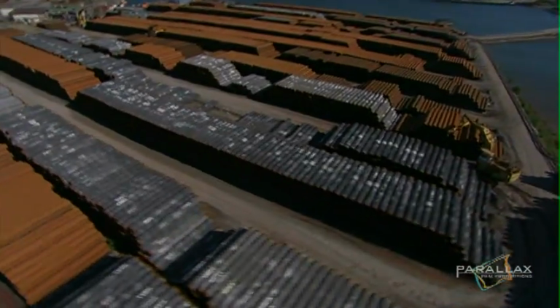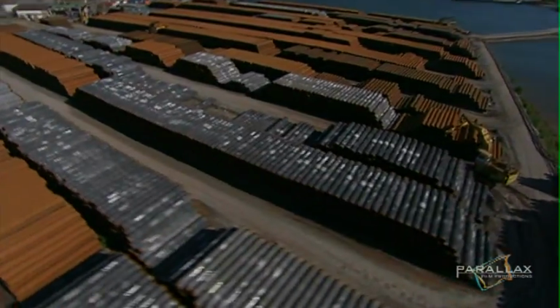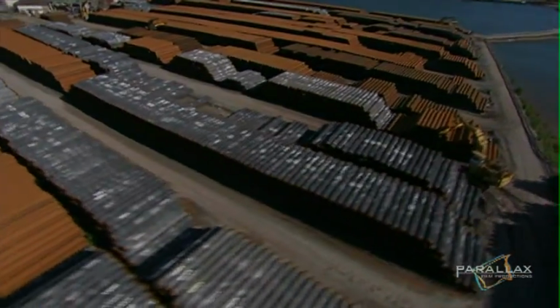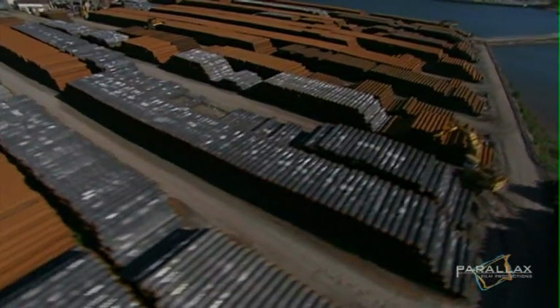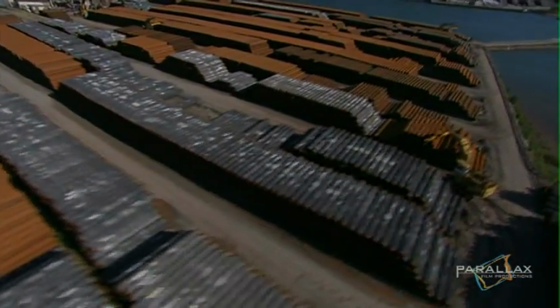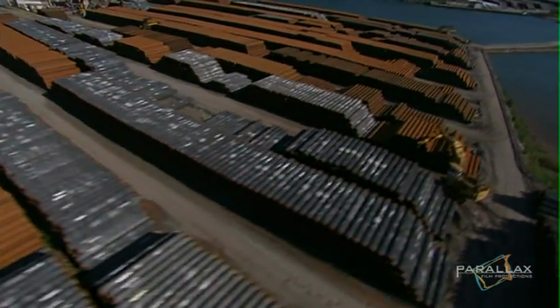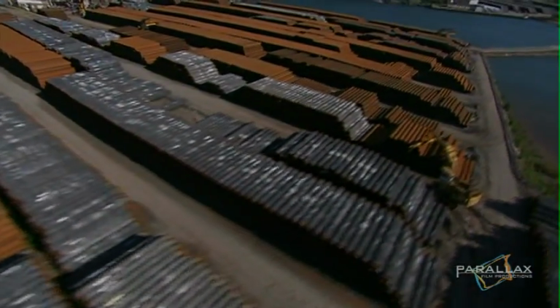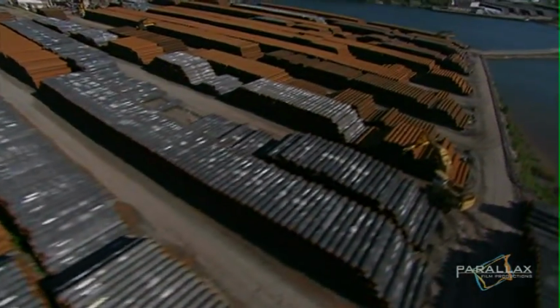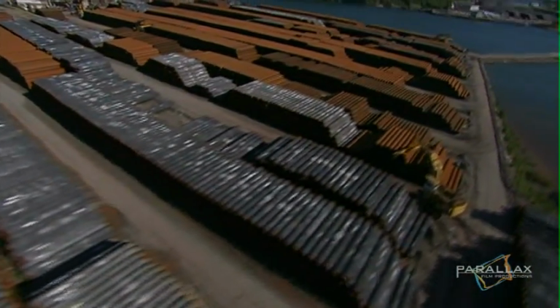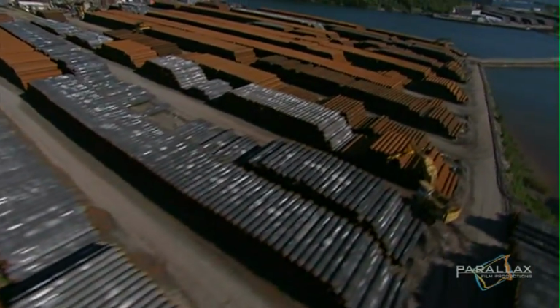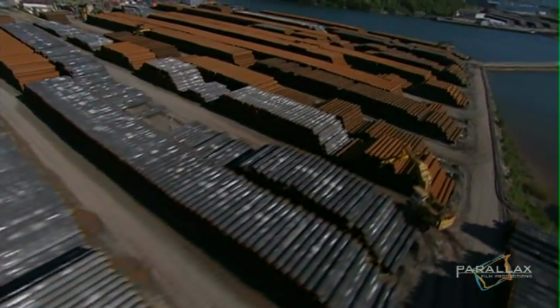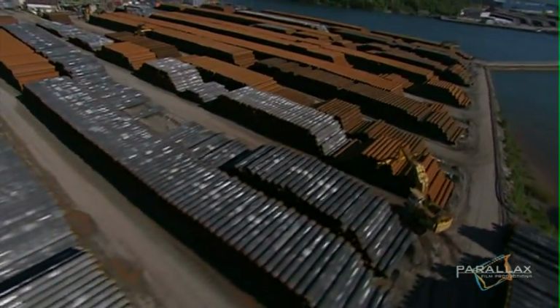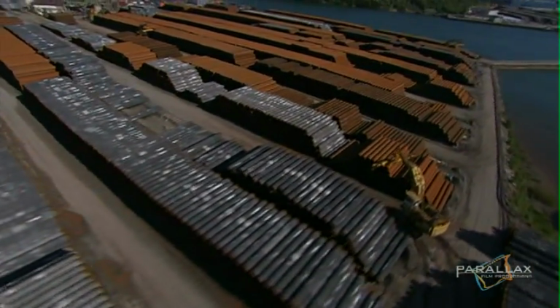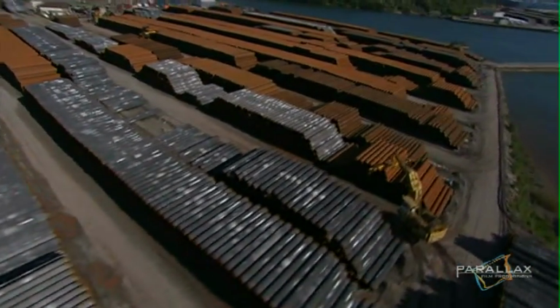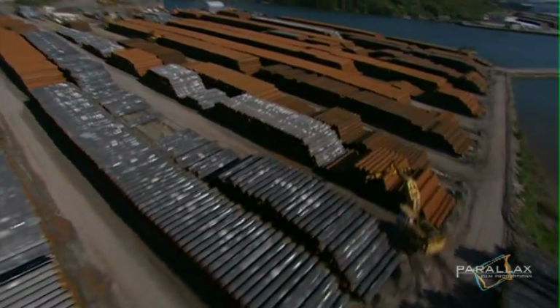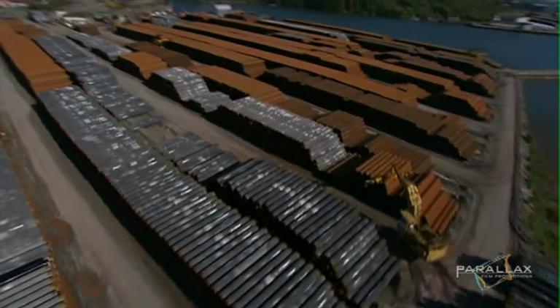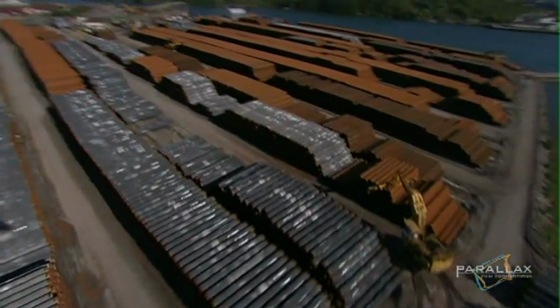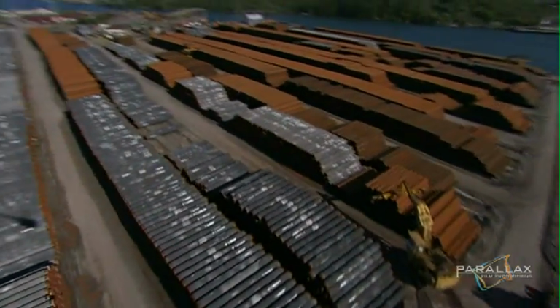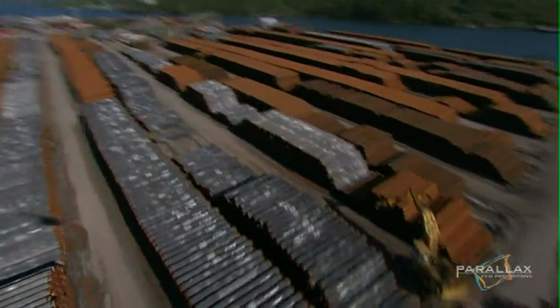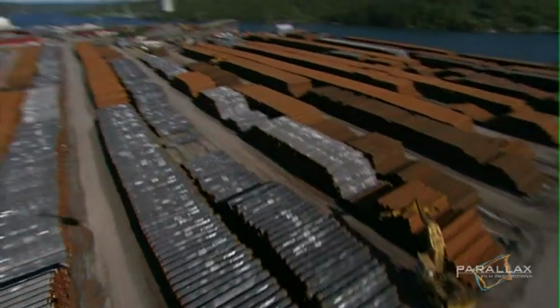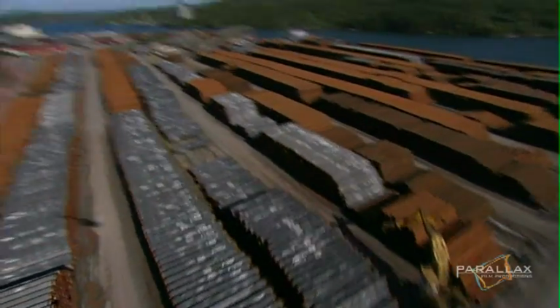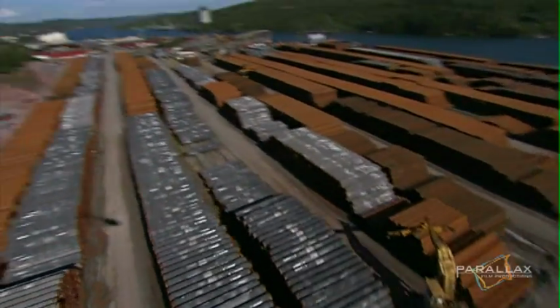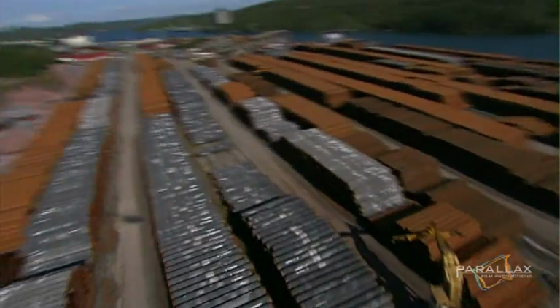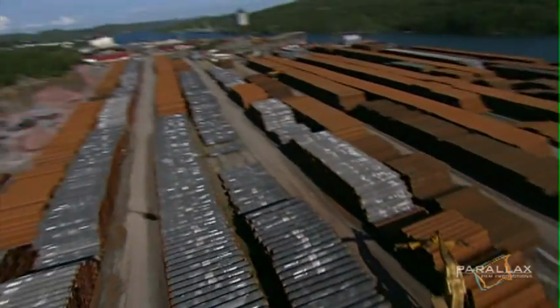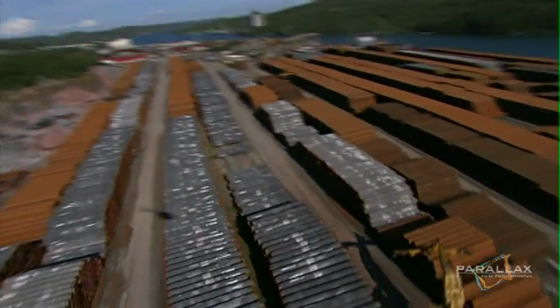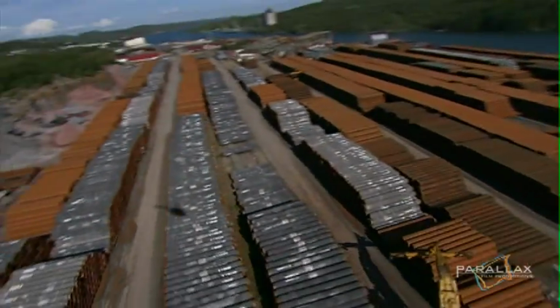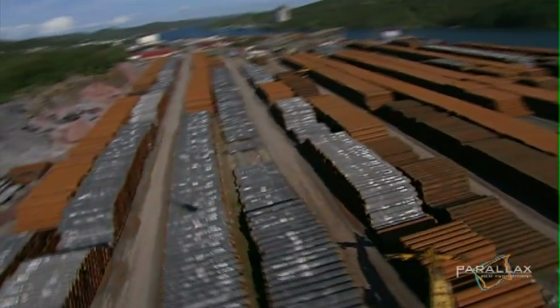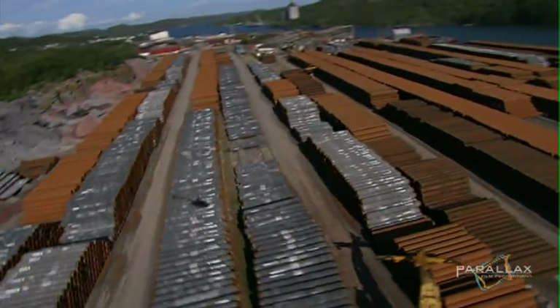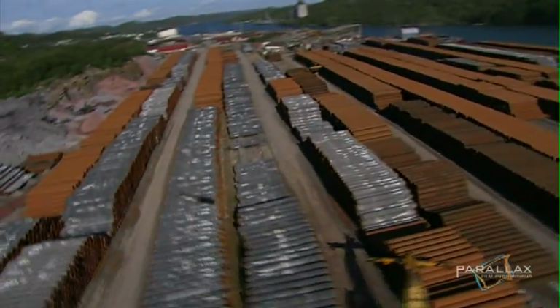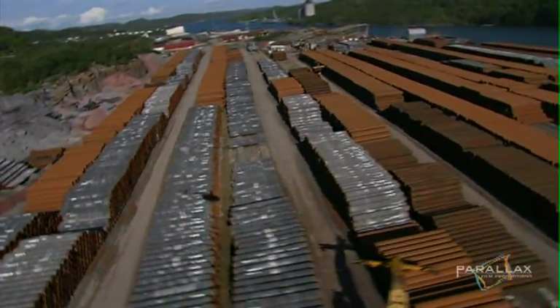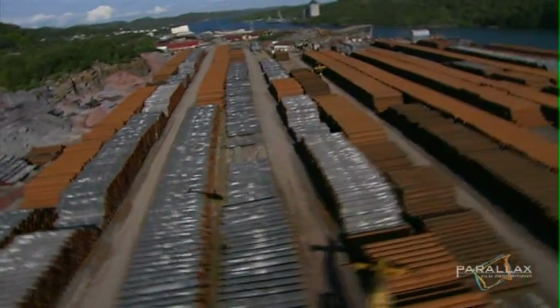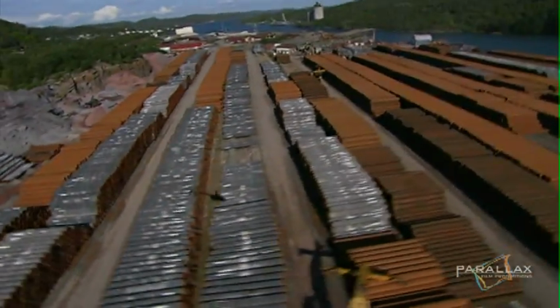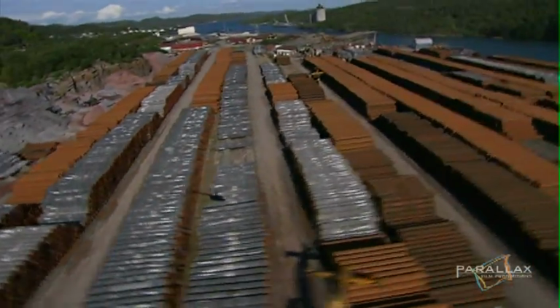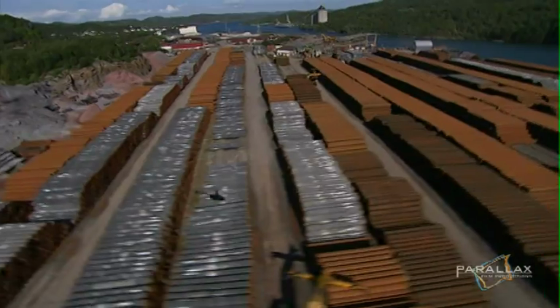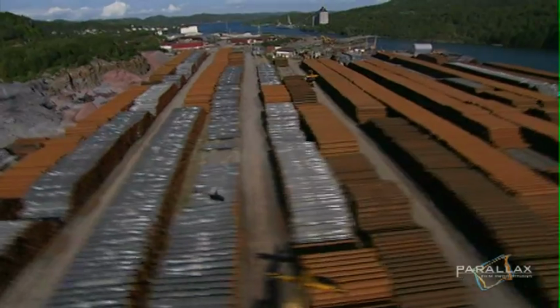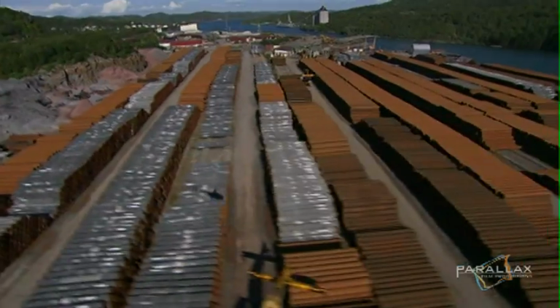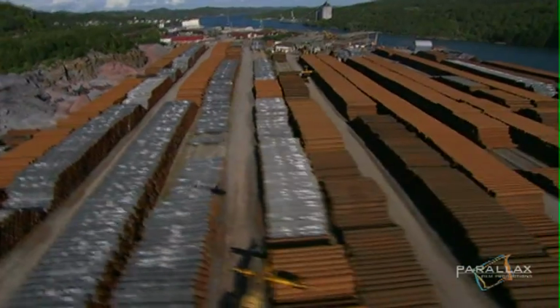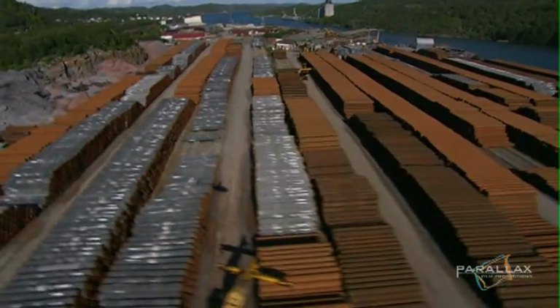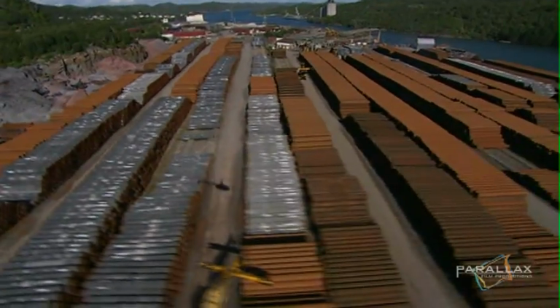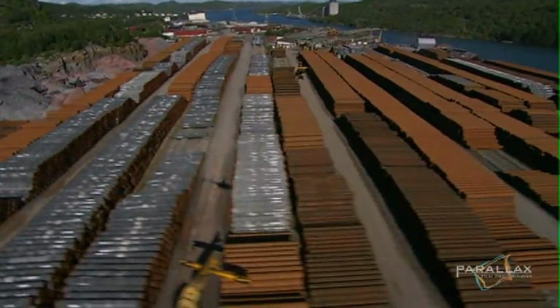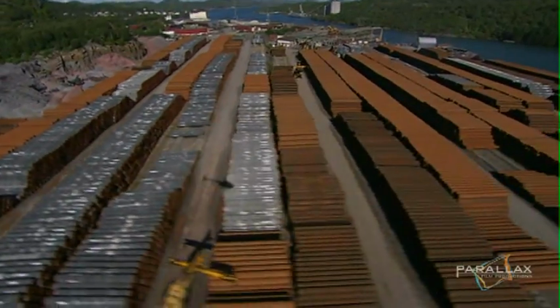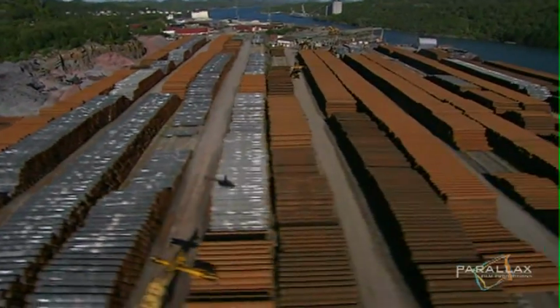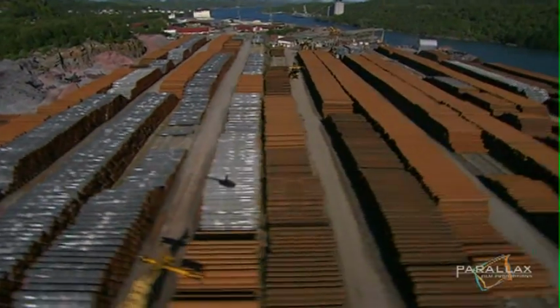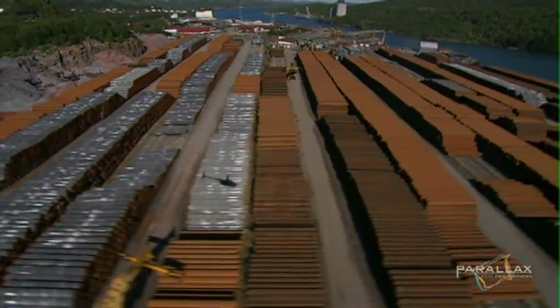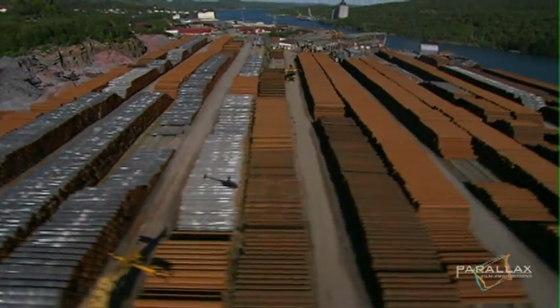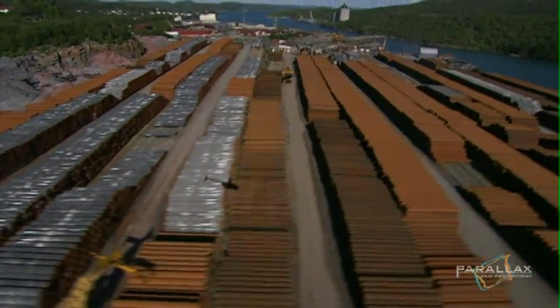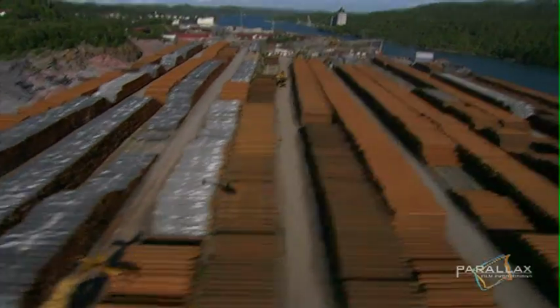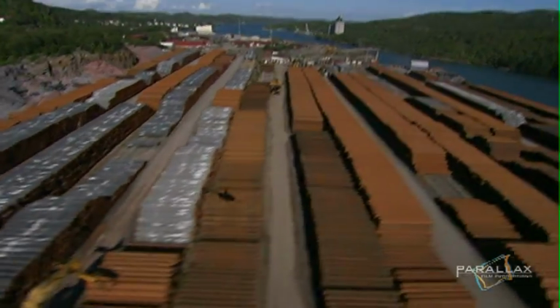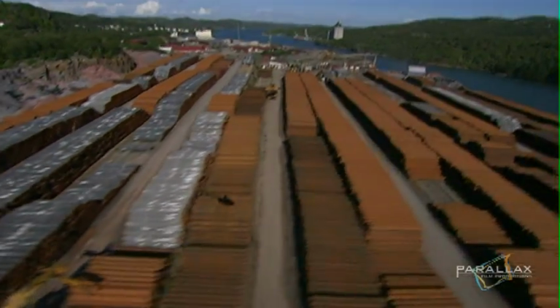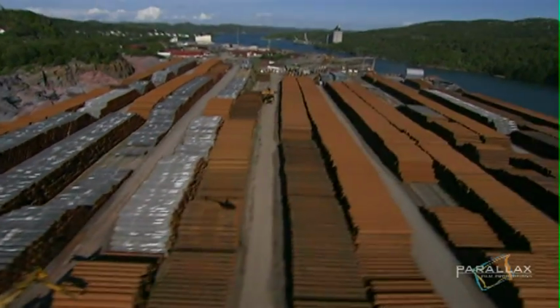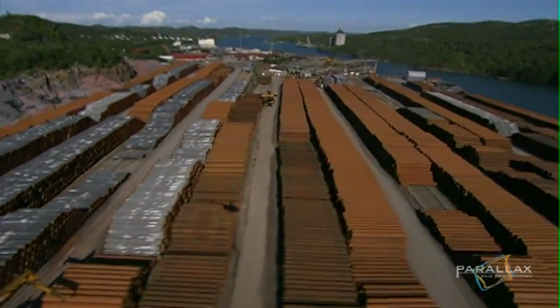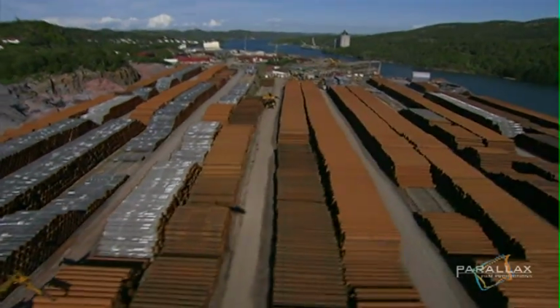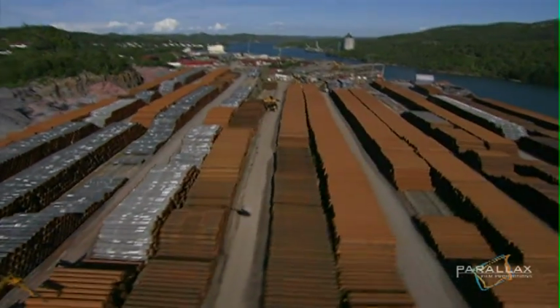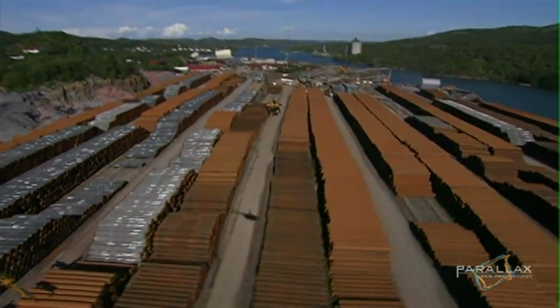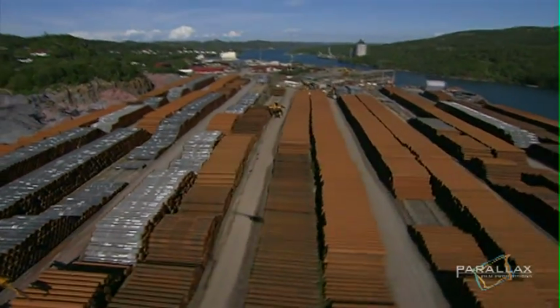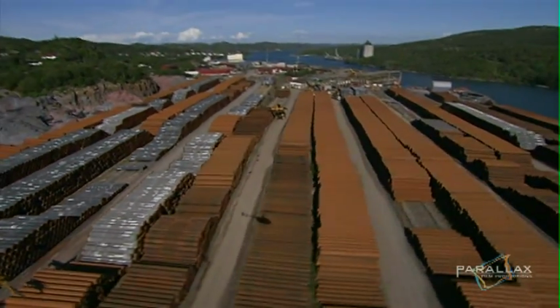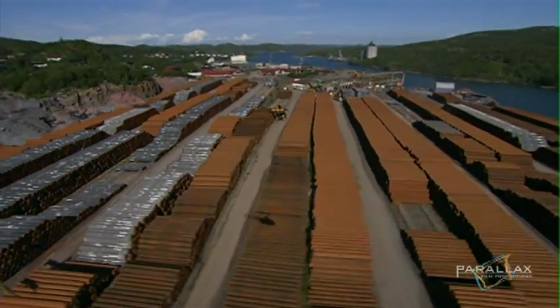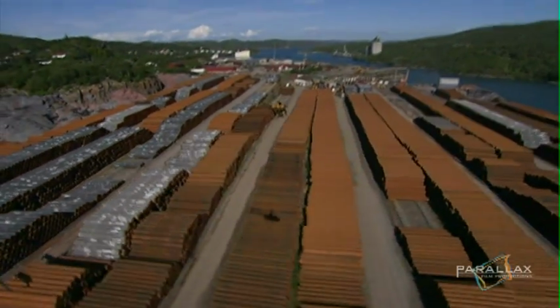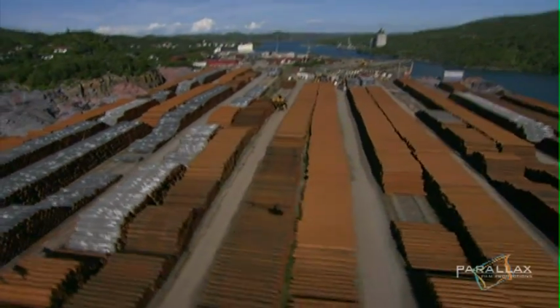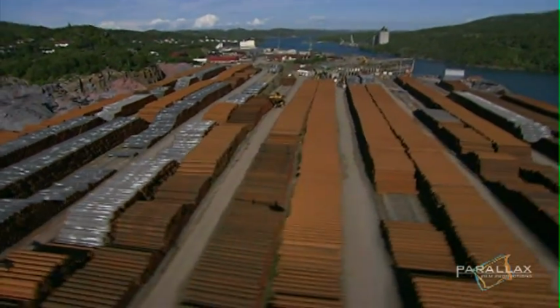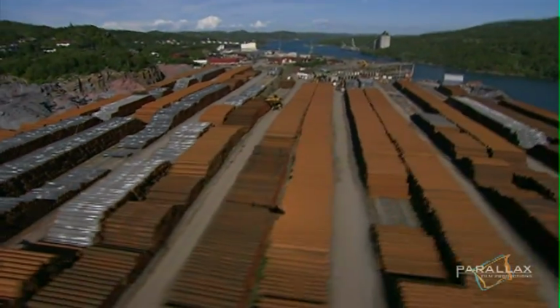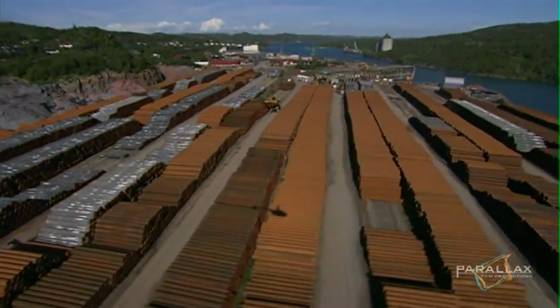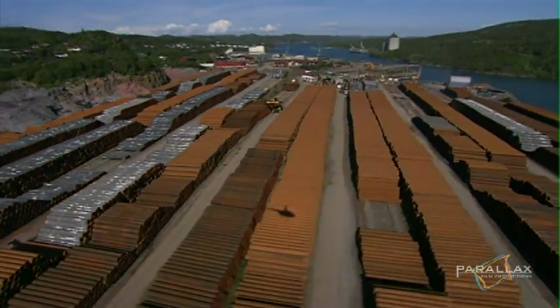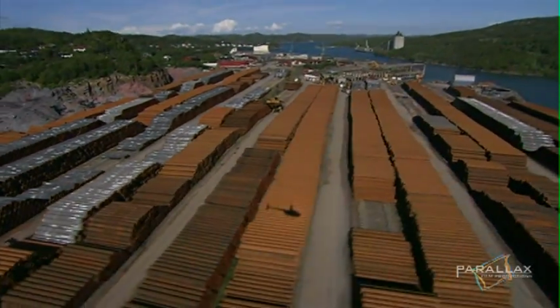Each of the 100,000 pipes is numbered as it comes out of the plant, destined for a specific location in the line.